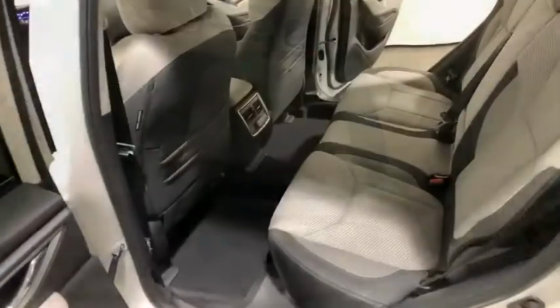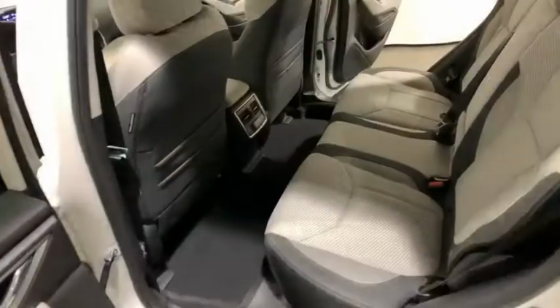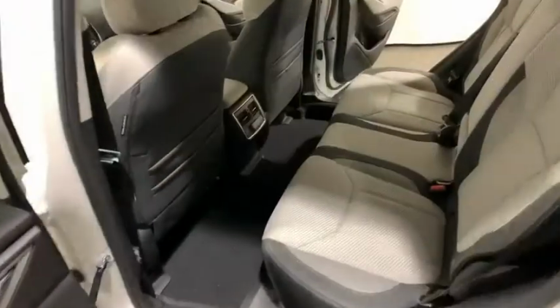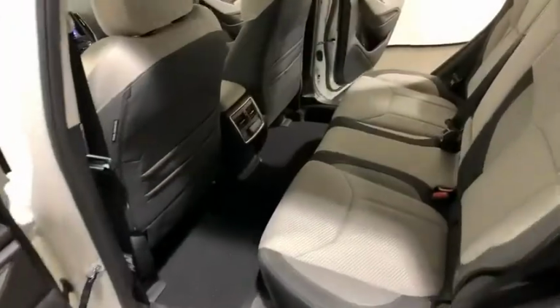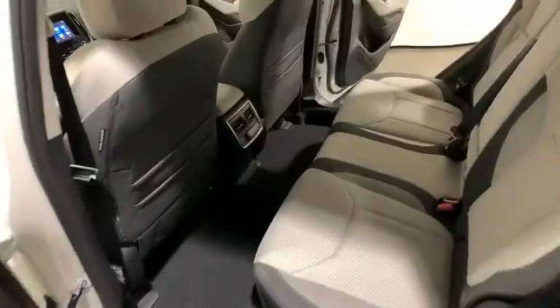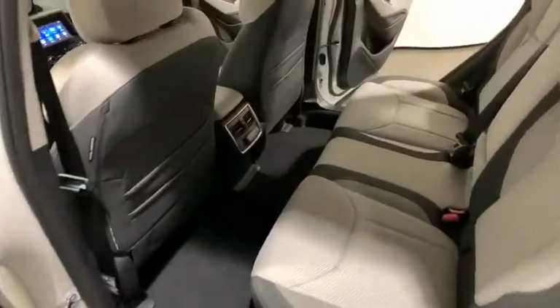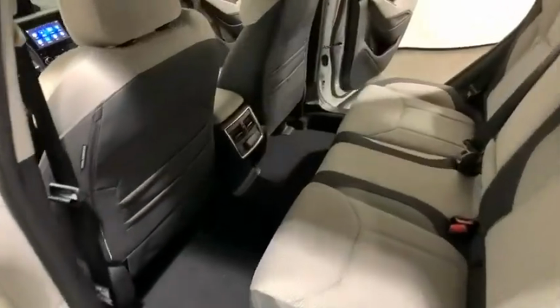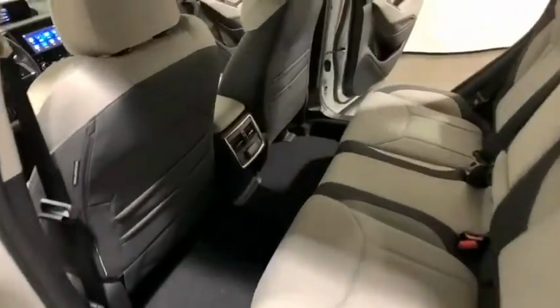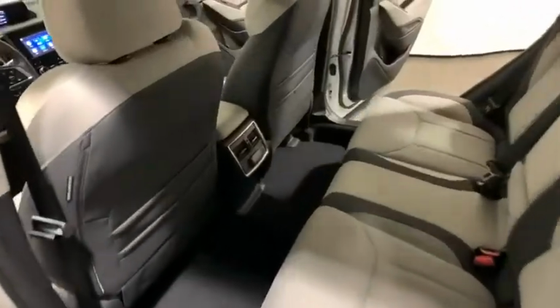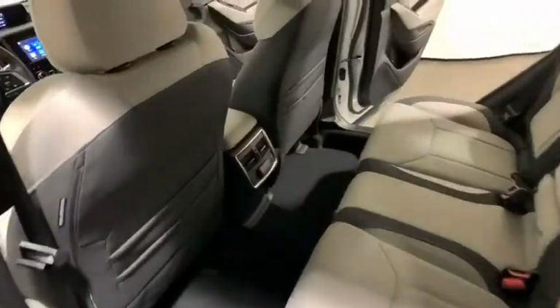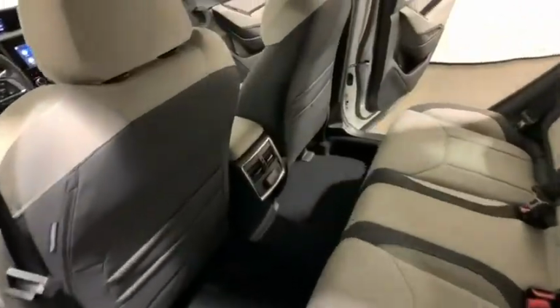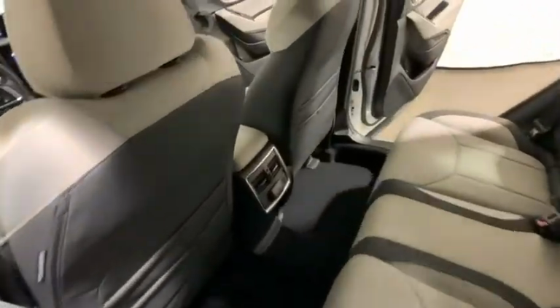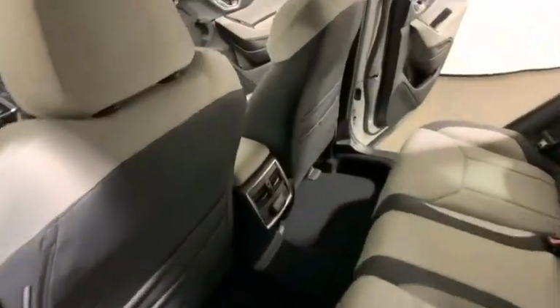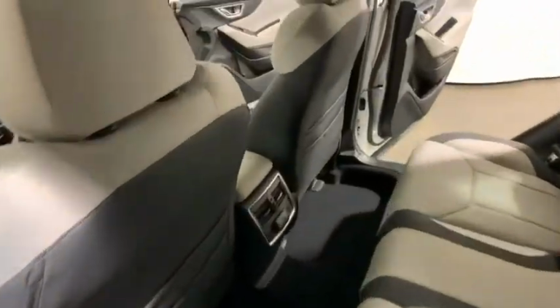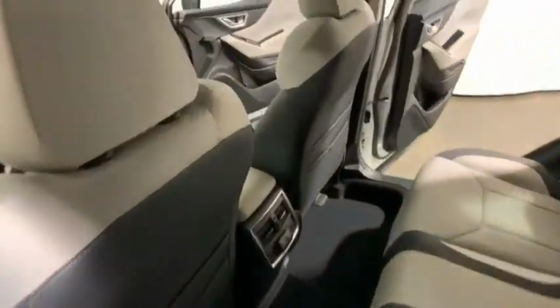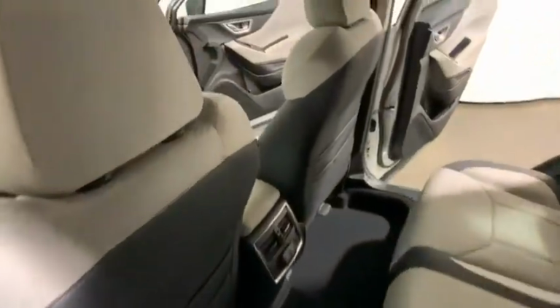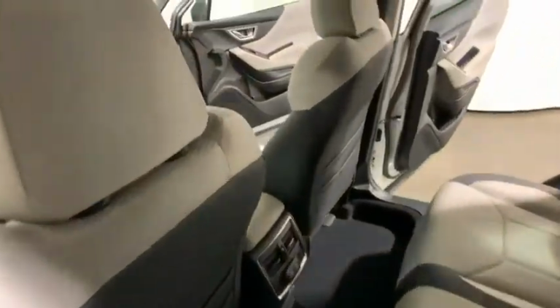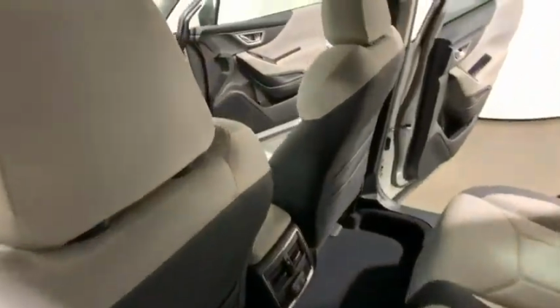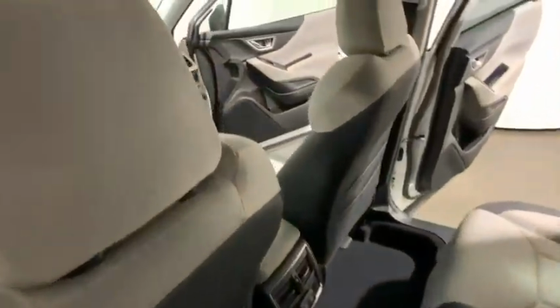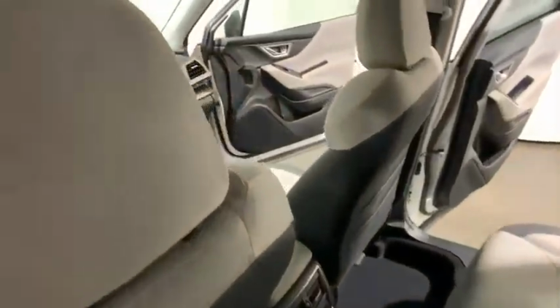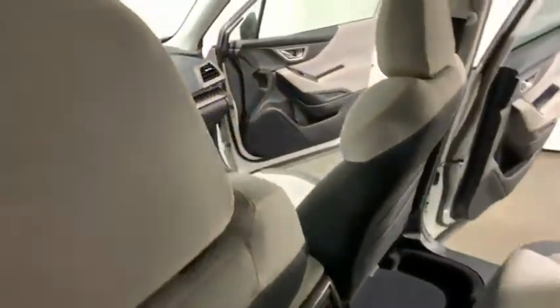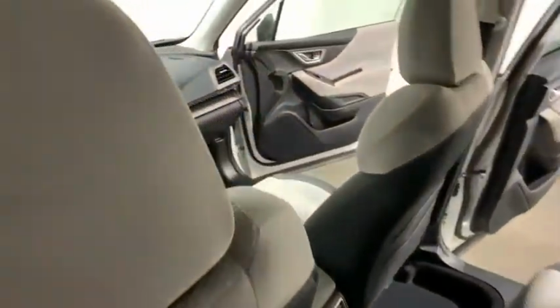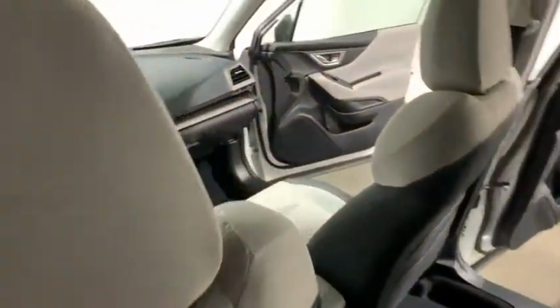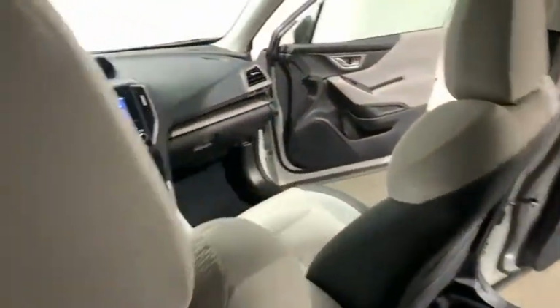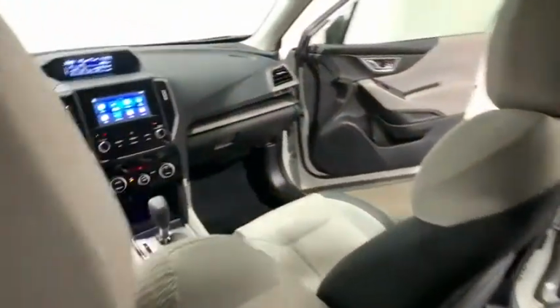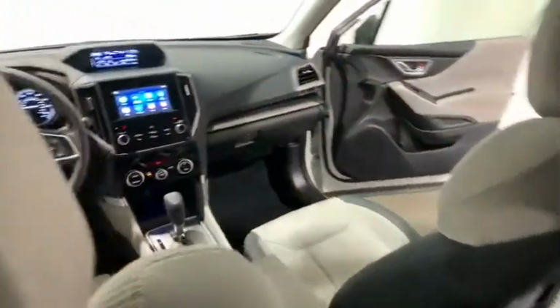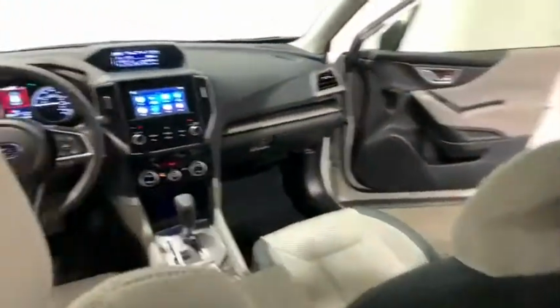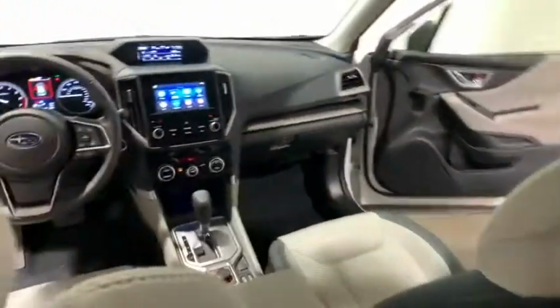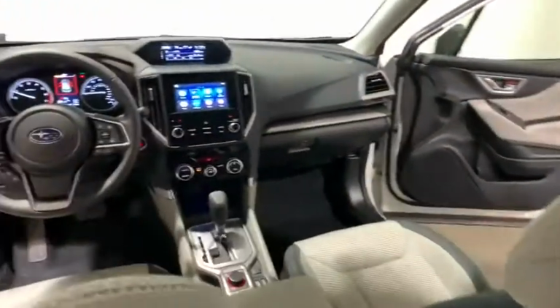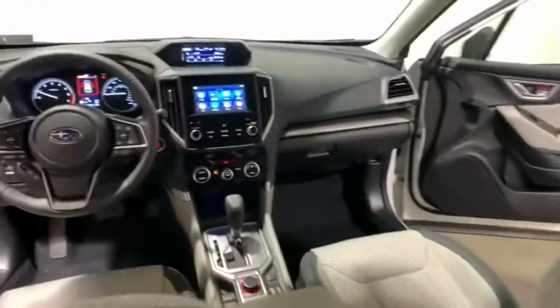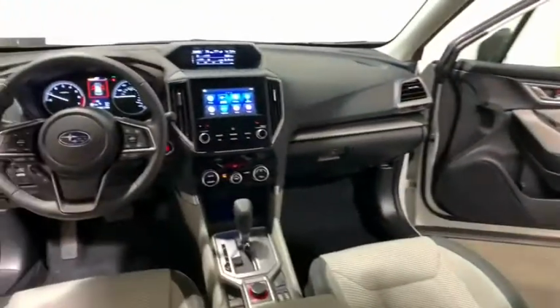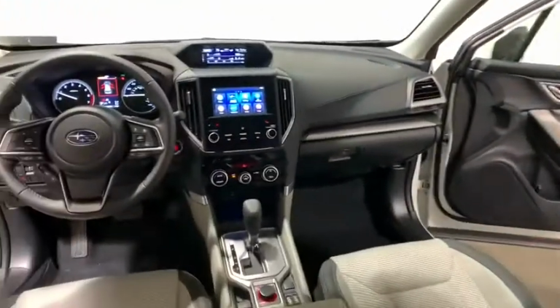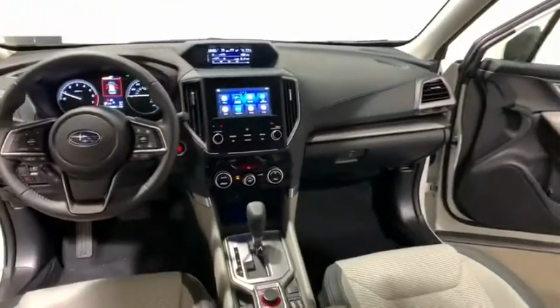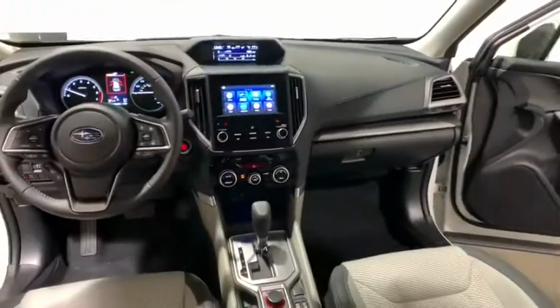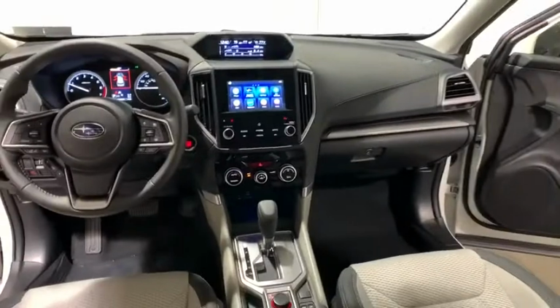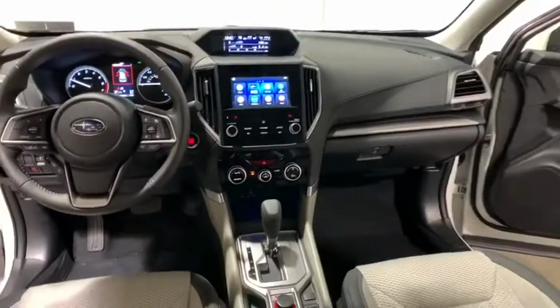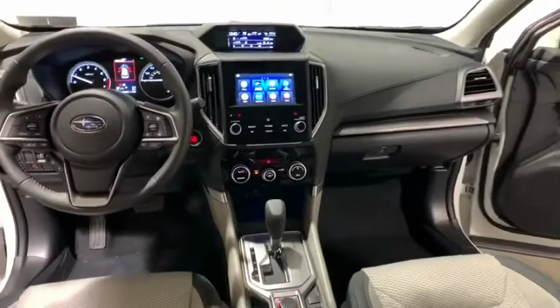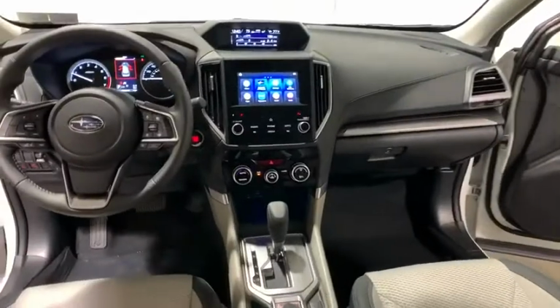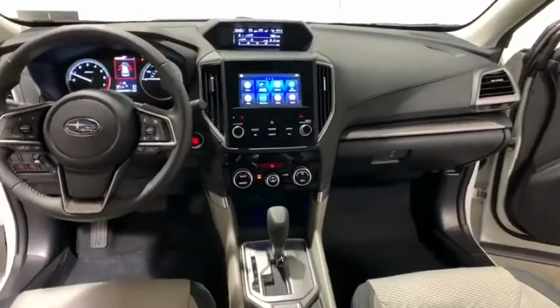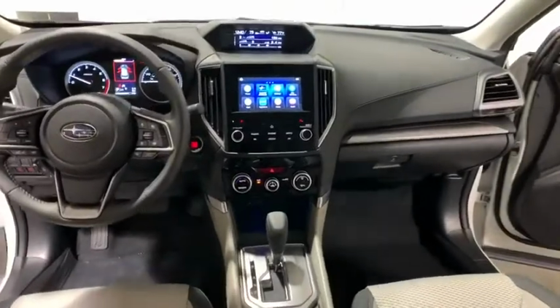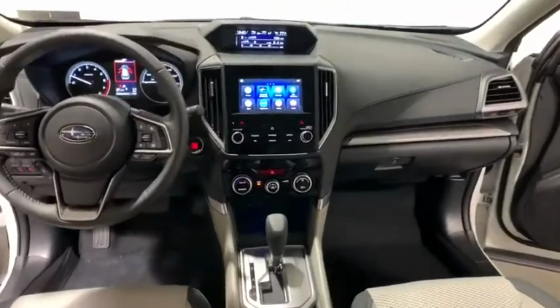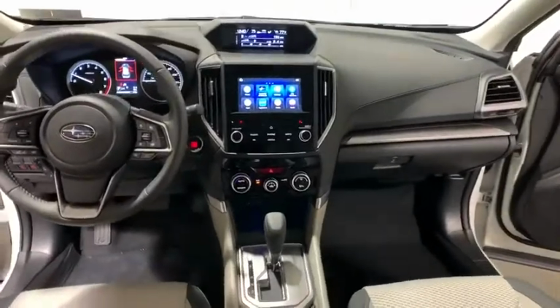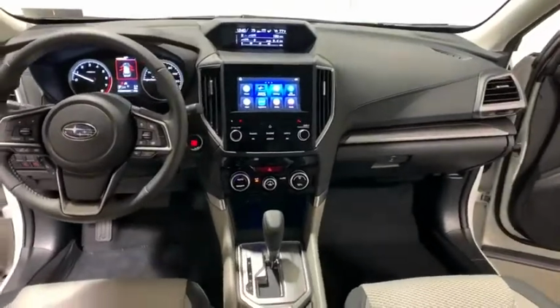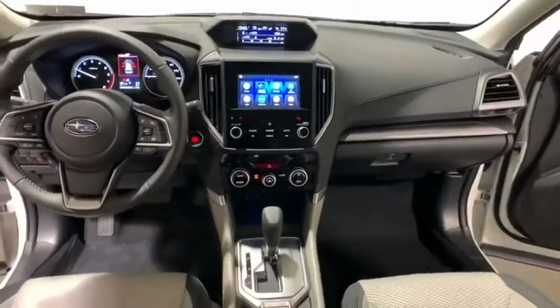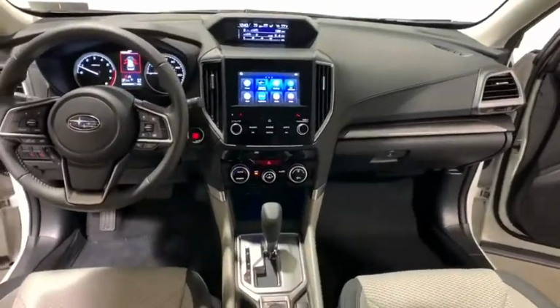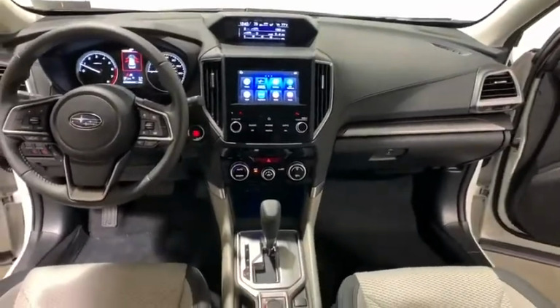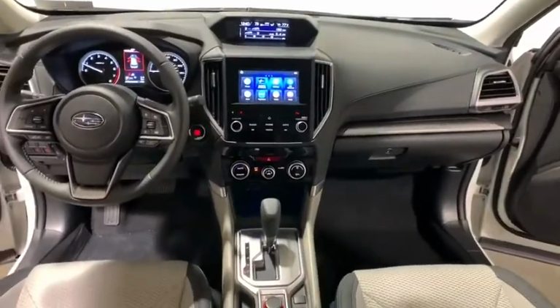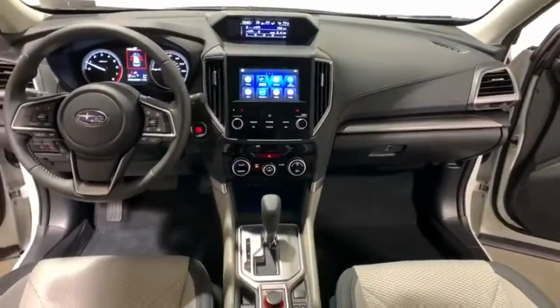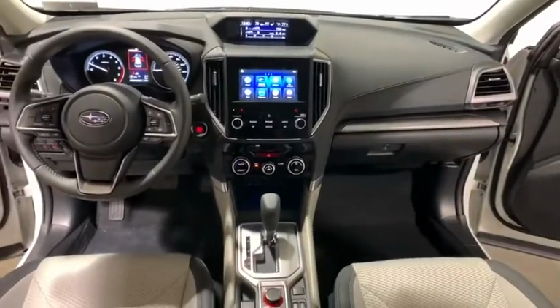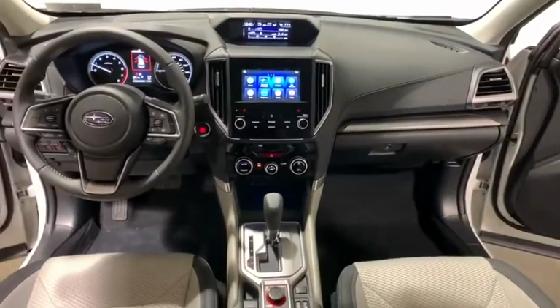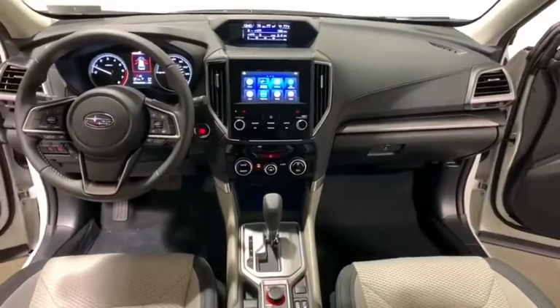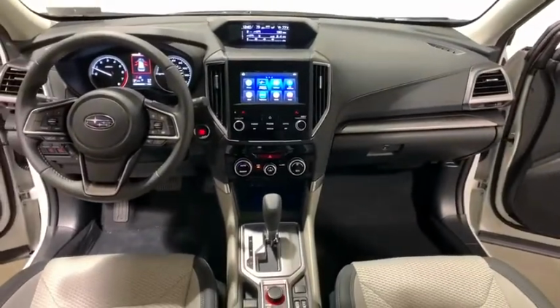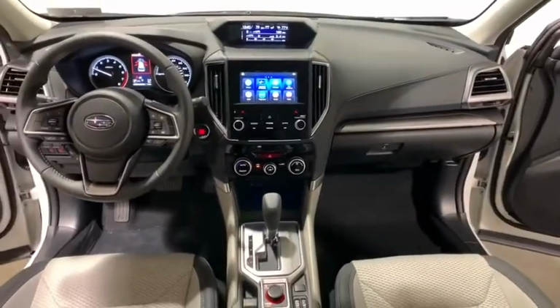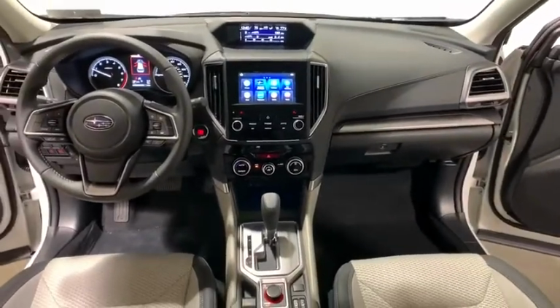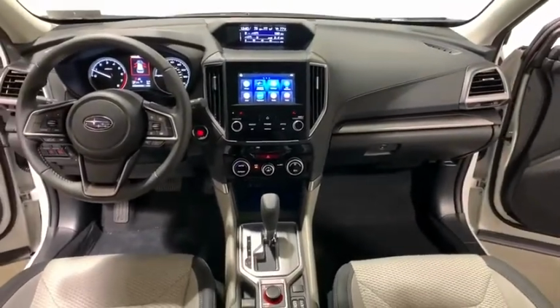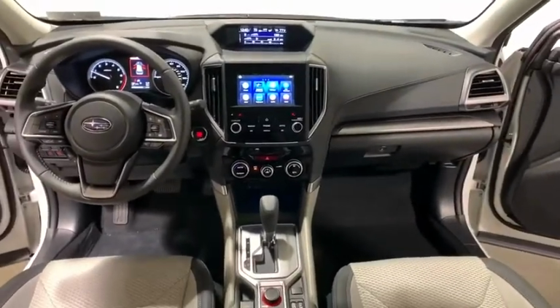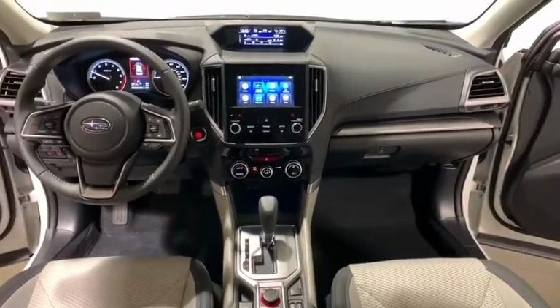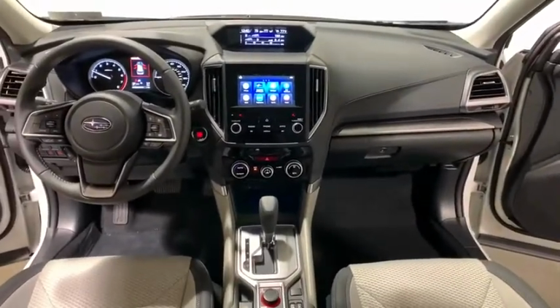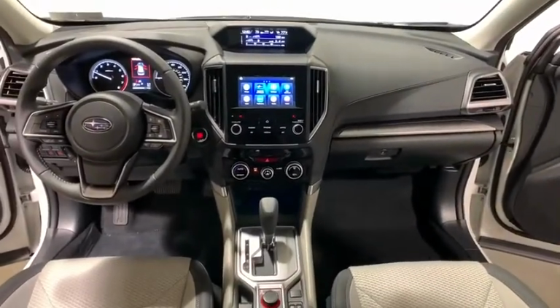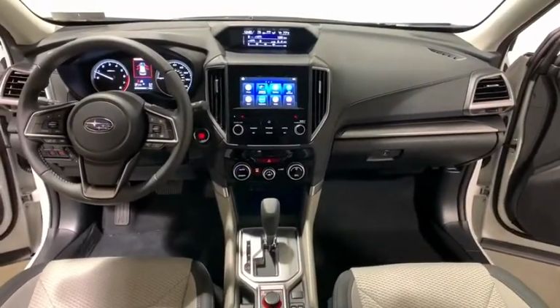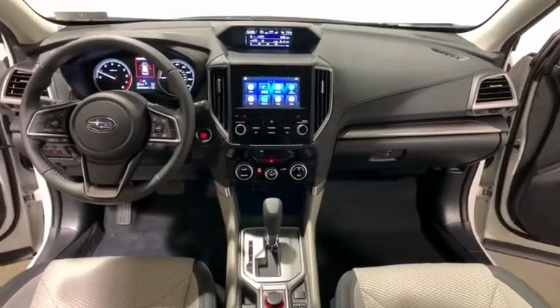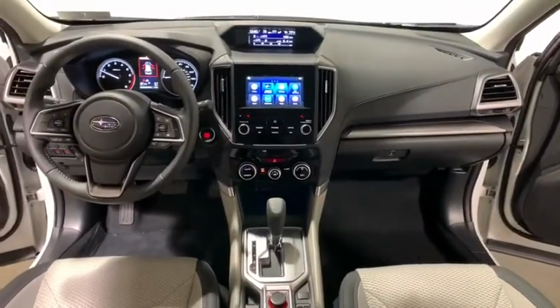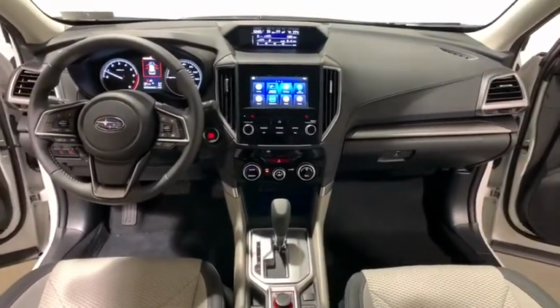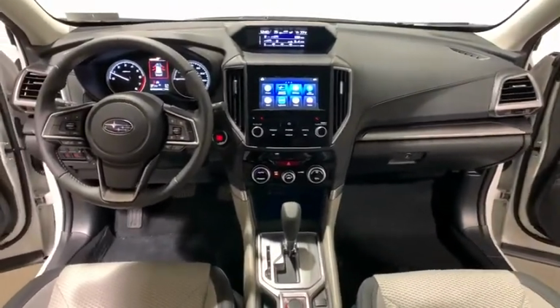Panic alarm, overhead console, tachometer, remote keyless entry, brake assist, power driver's seat, rear window wiper.